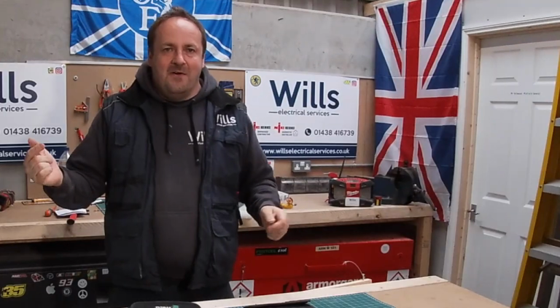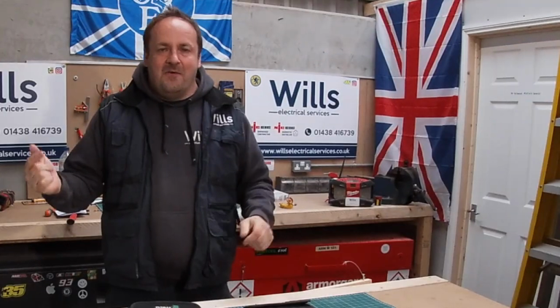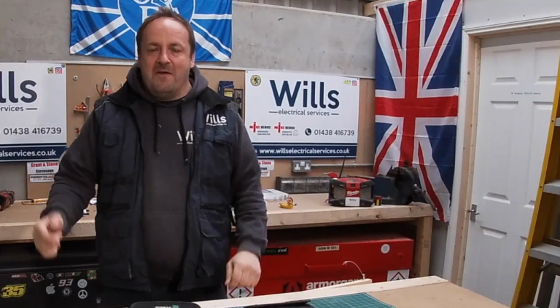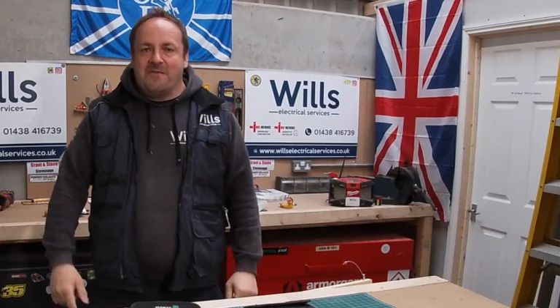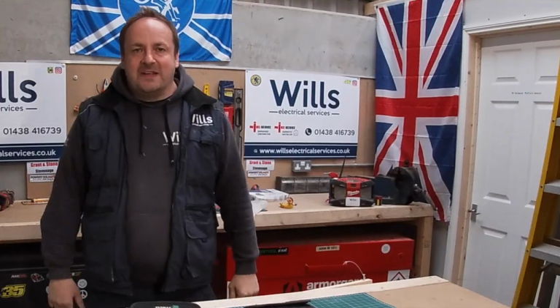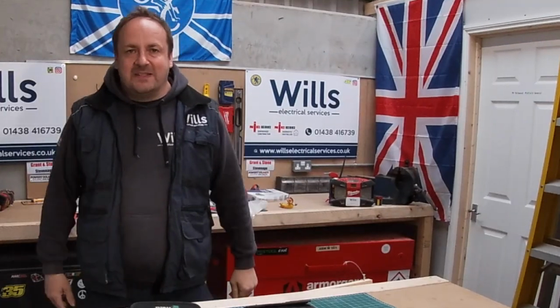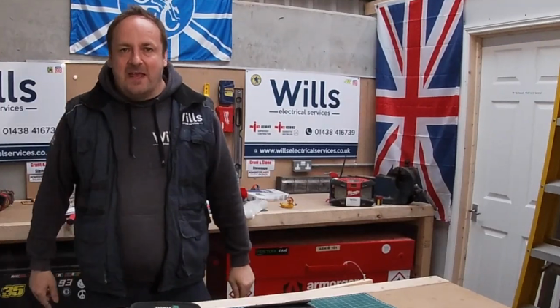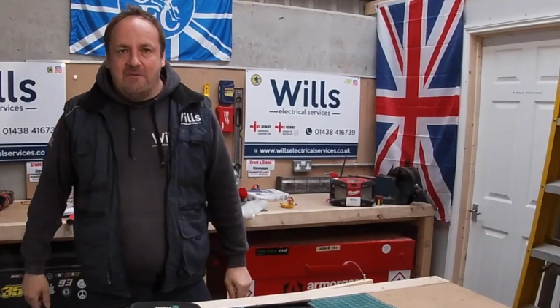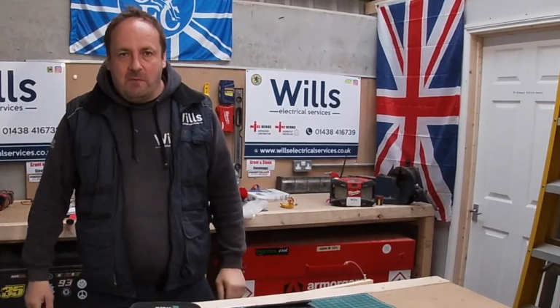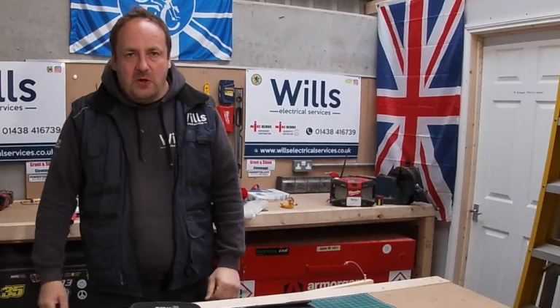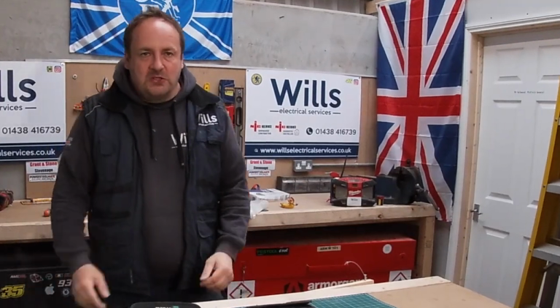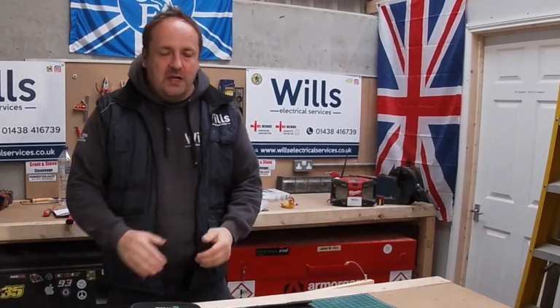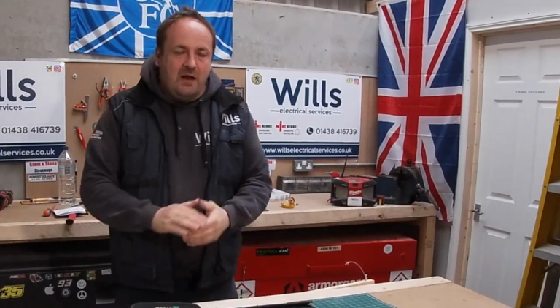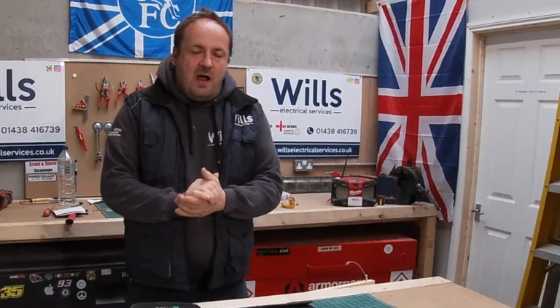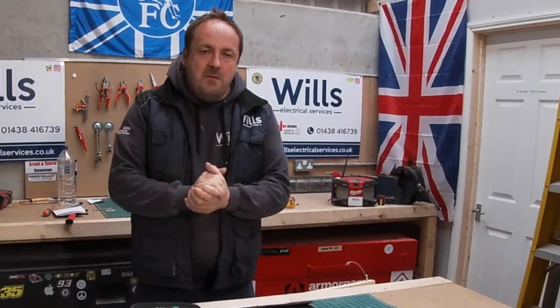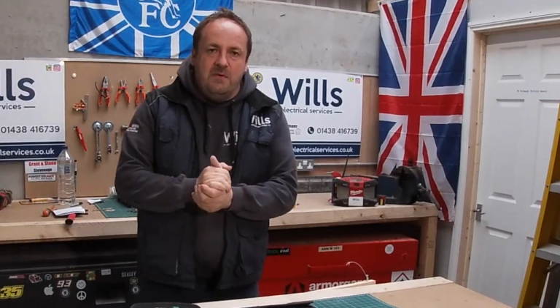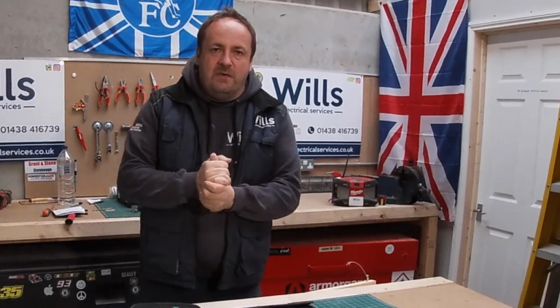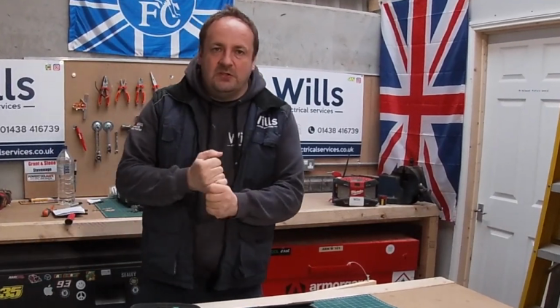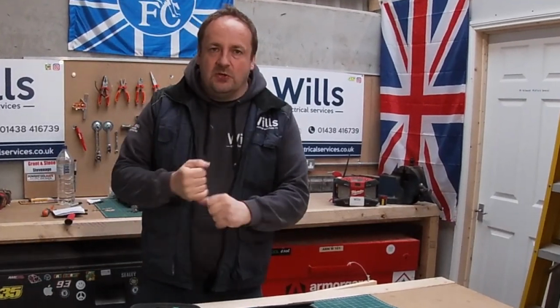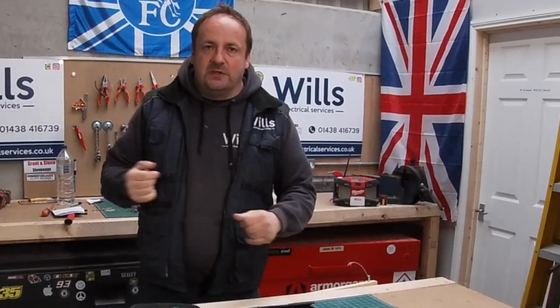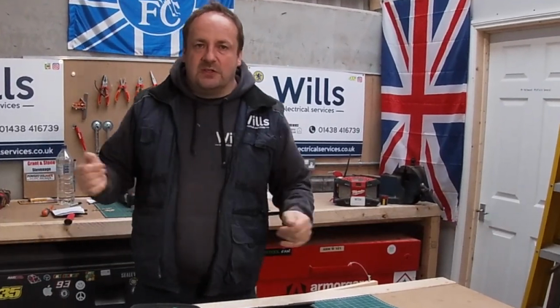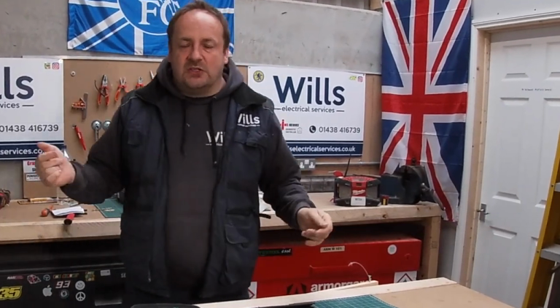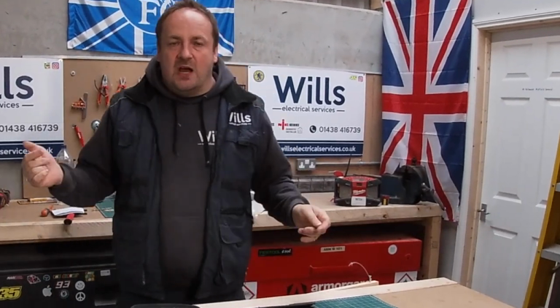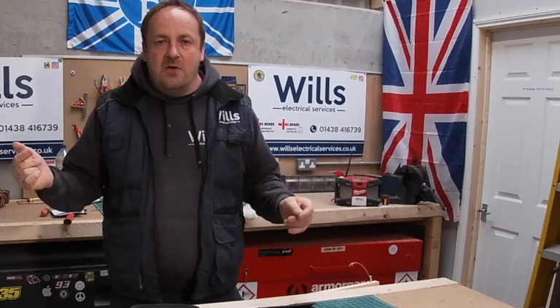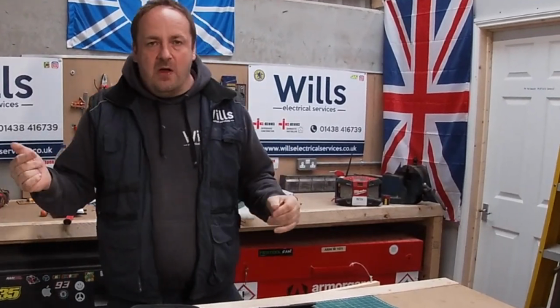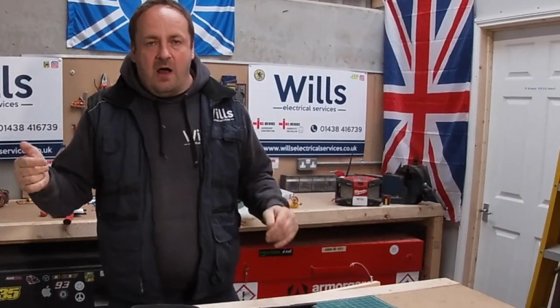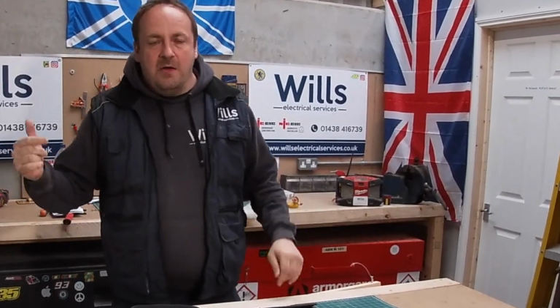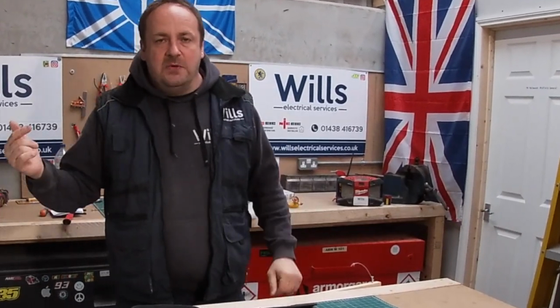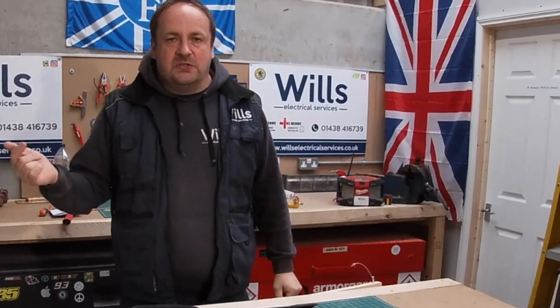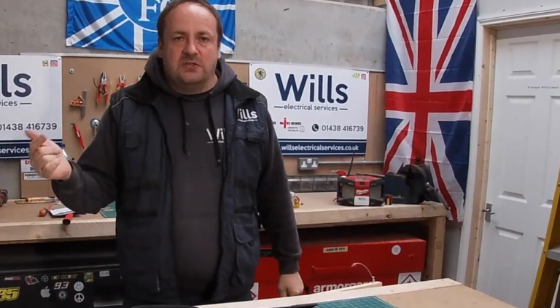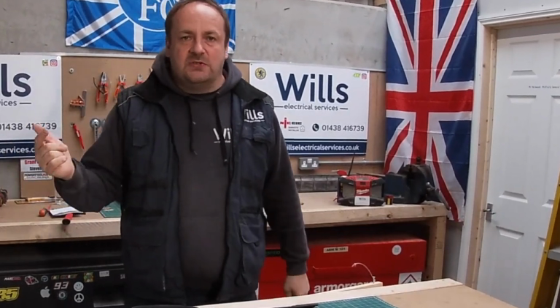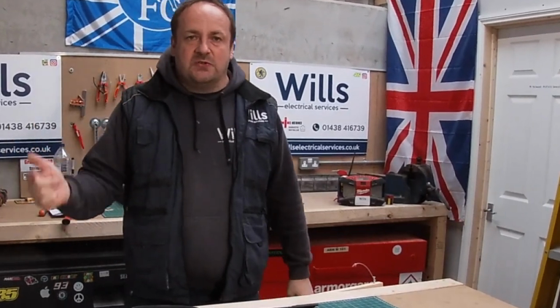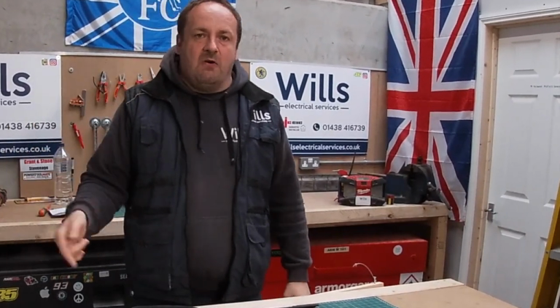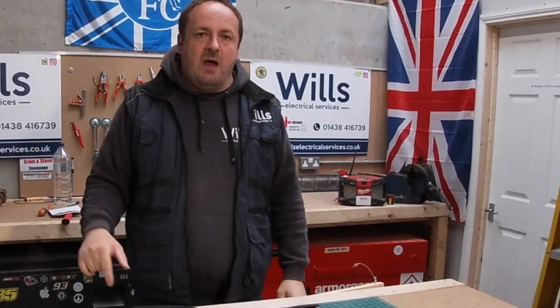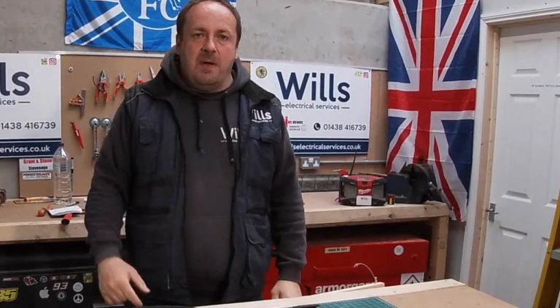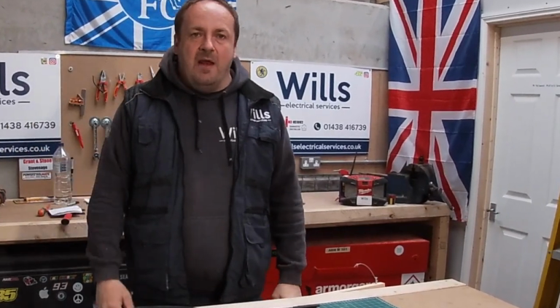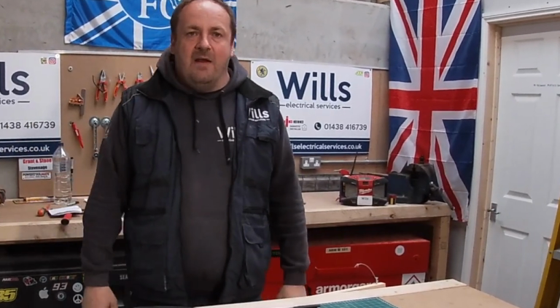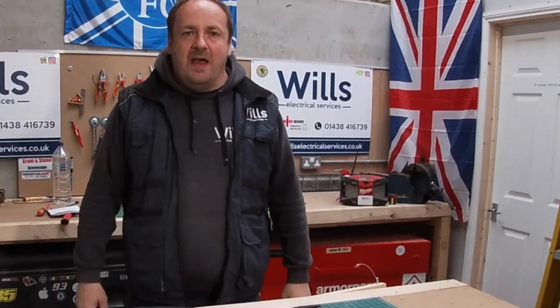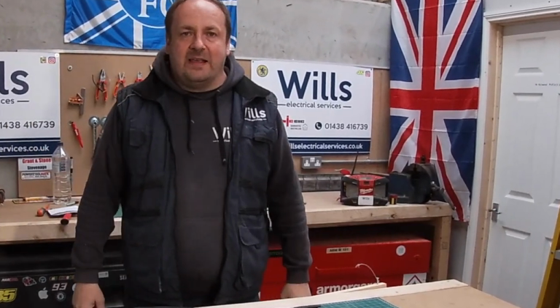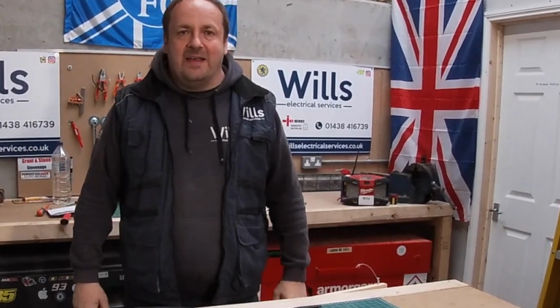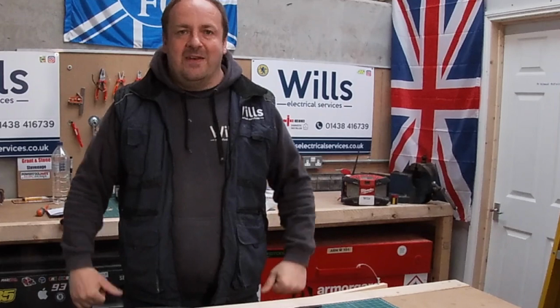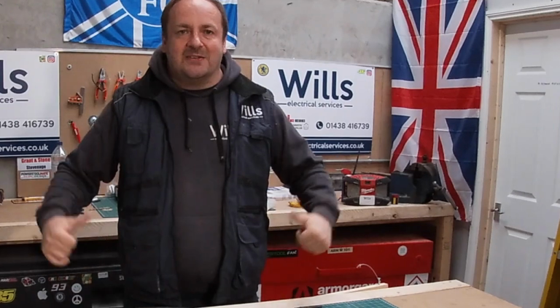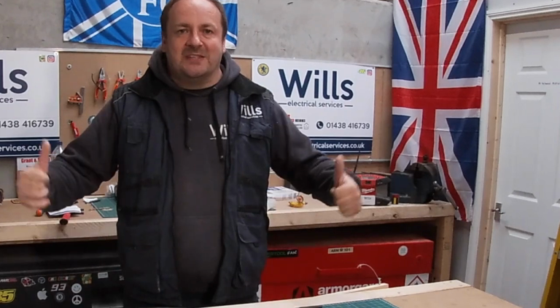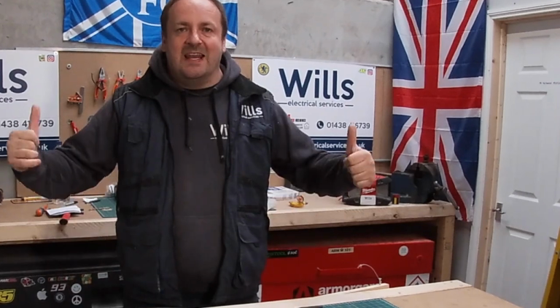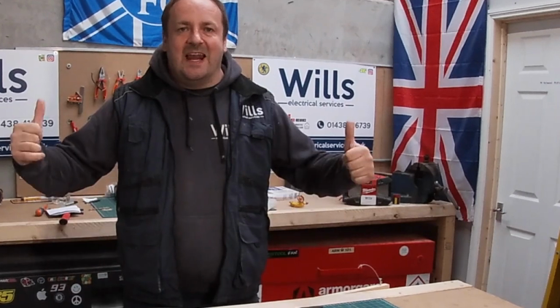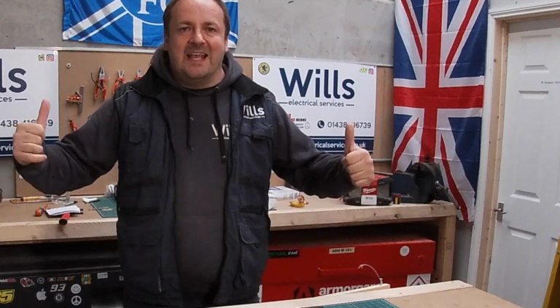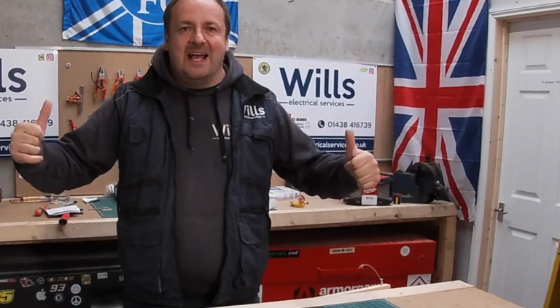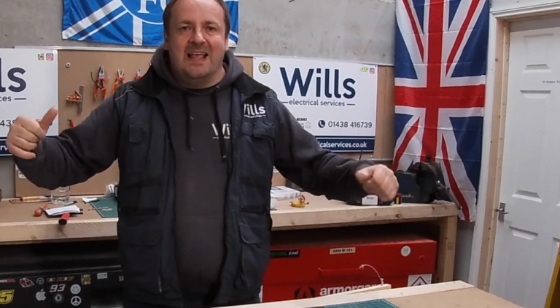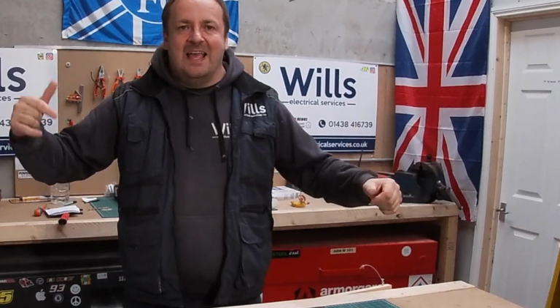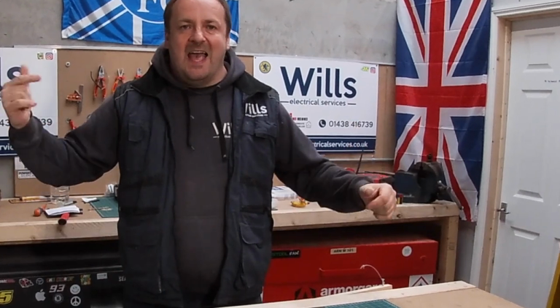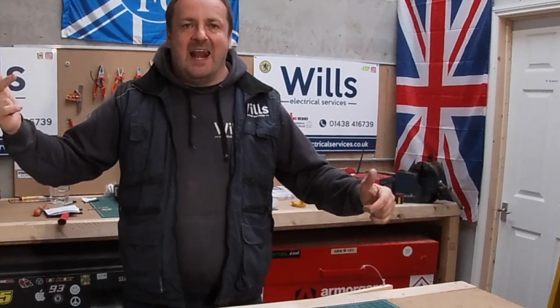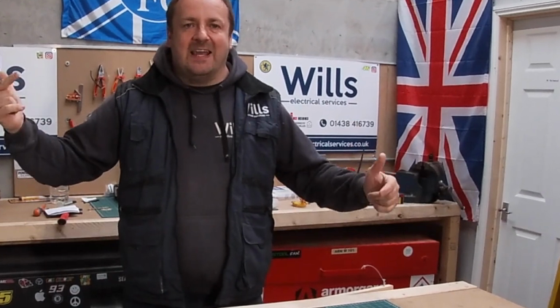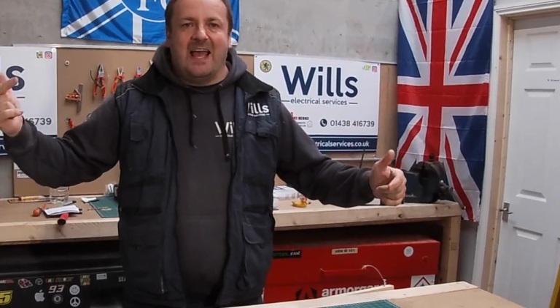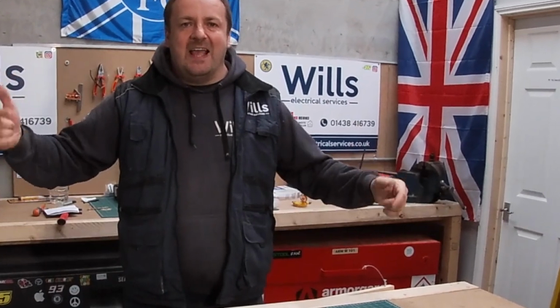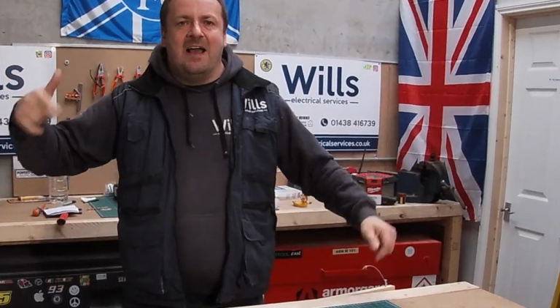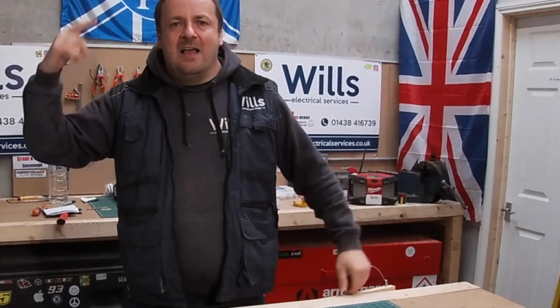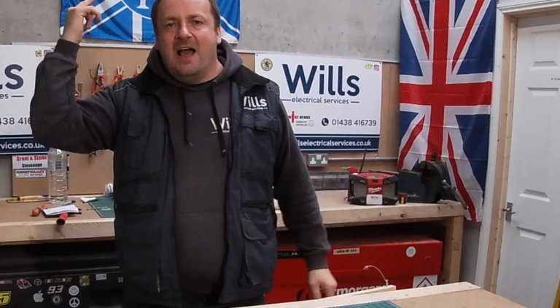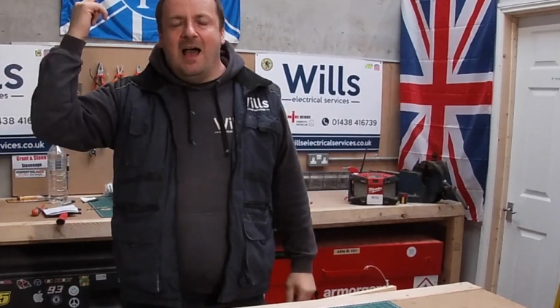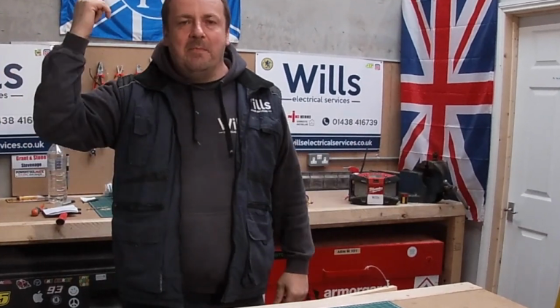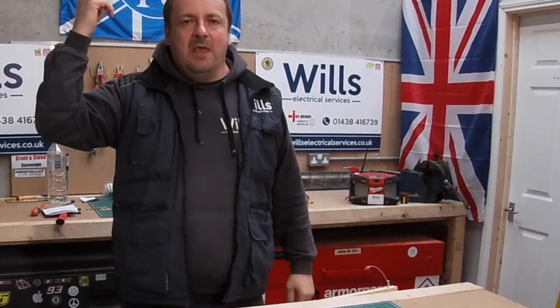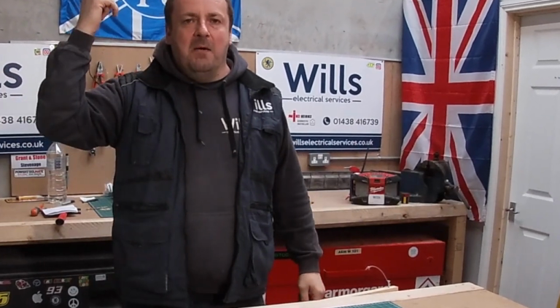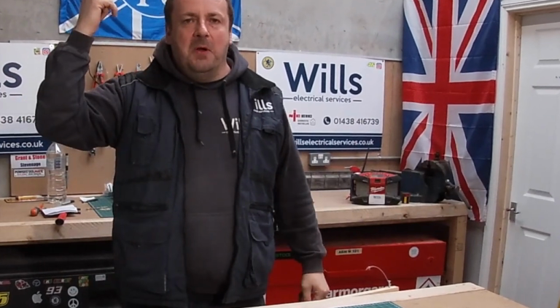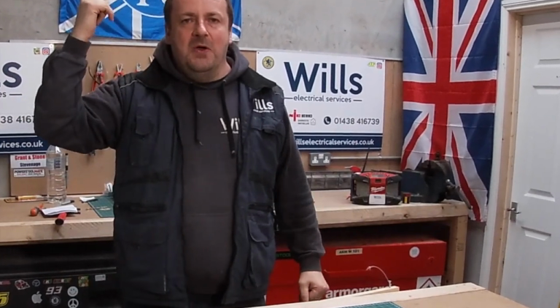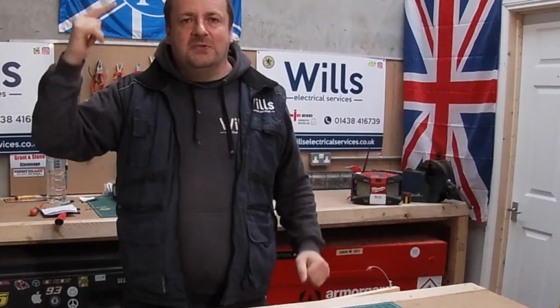All right, thanks again for watching. I hope you've enjoyed the show. I hope you subscribe and like, and I'll see you later, alligator. Up the old Blues.